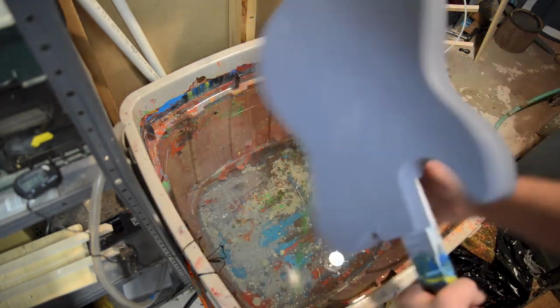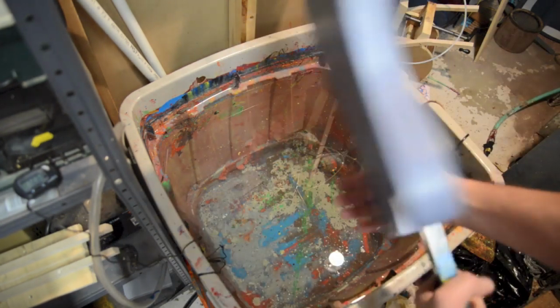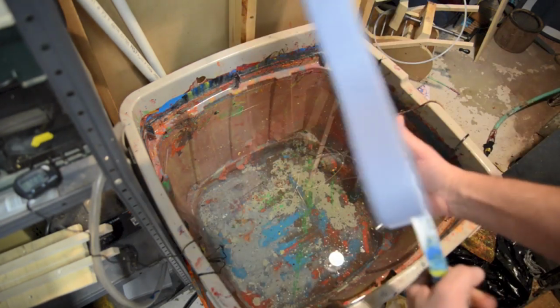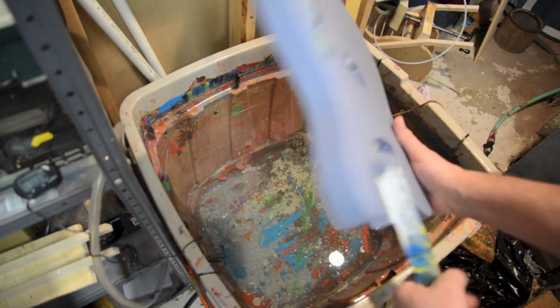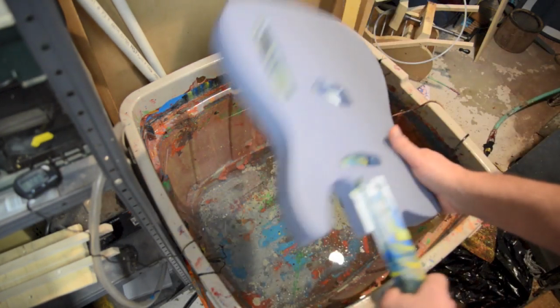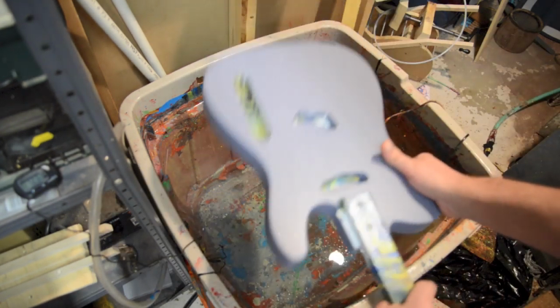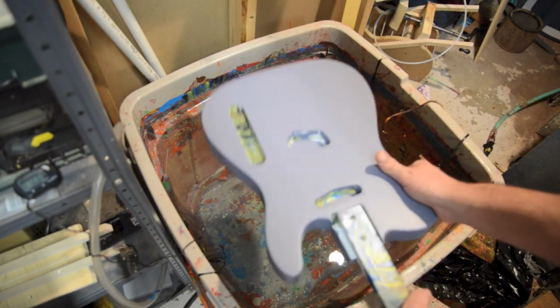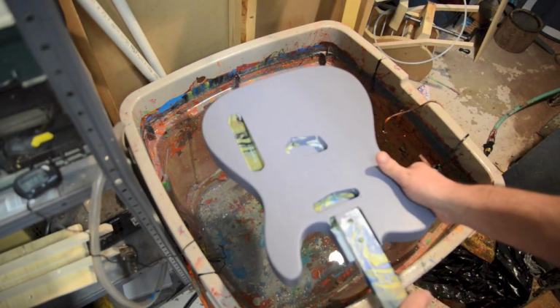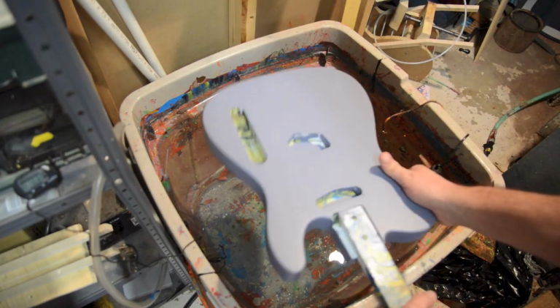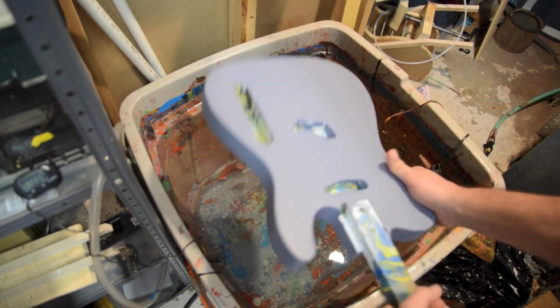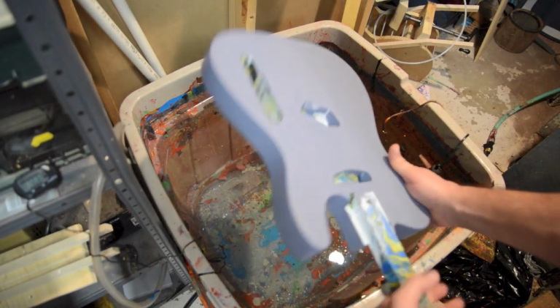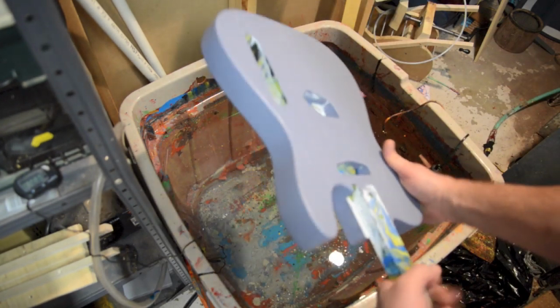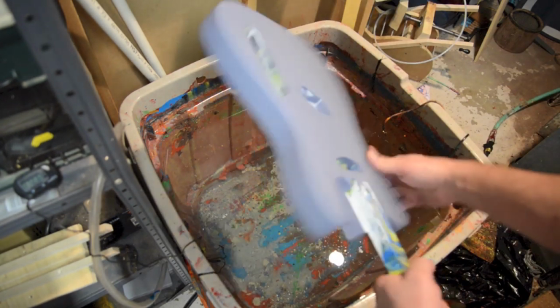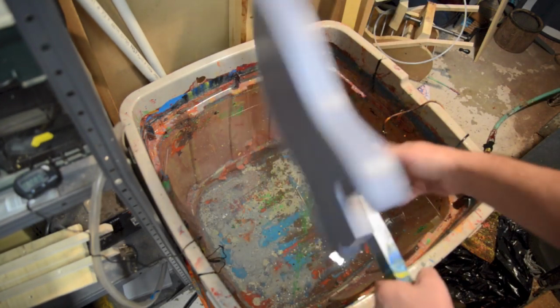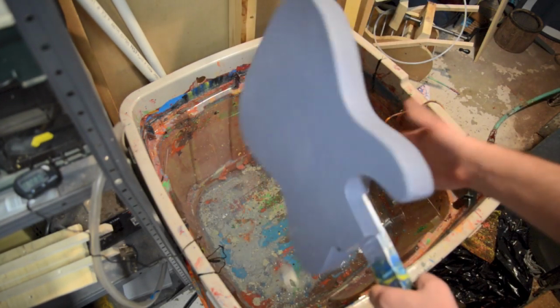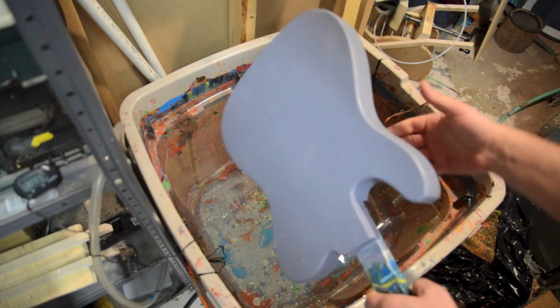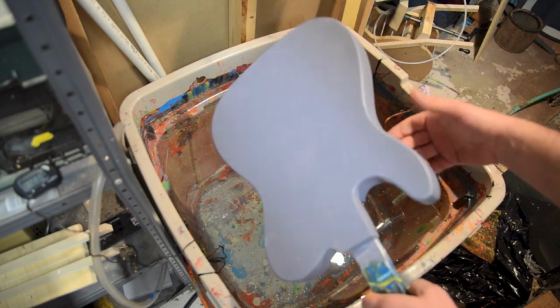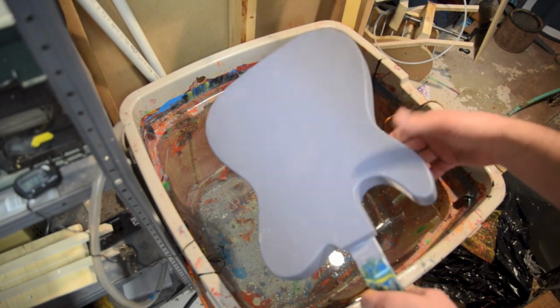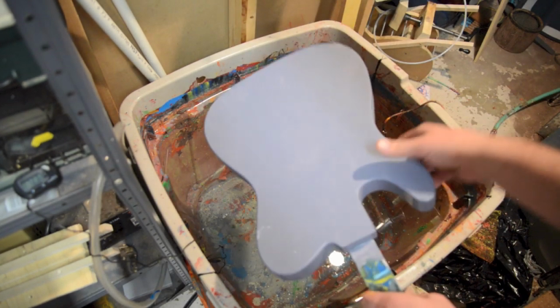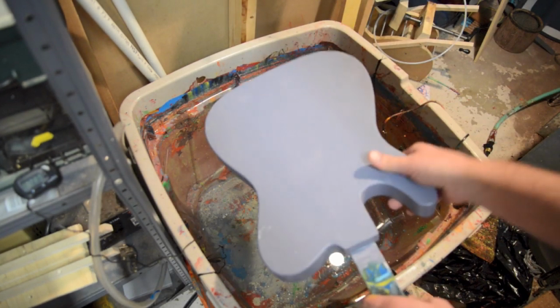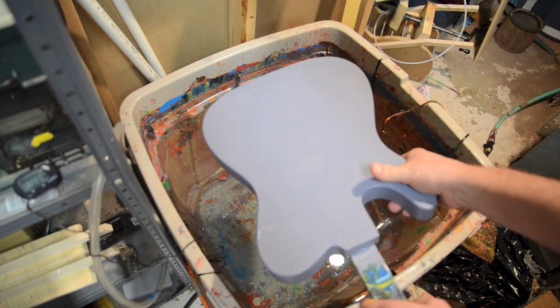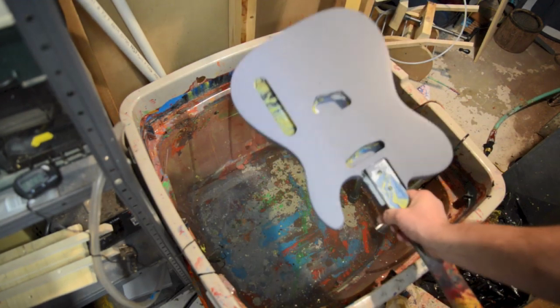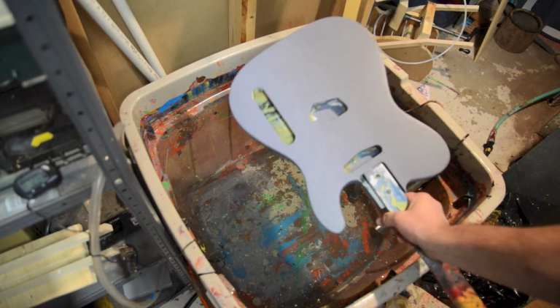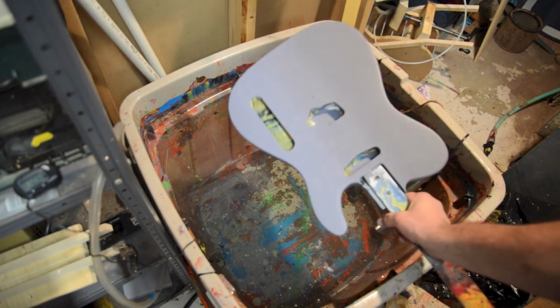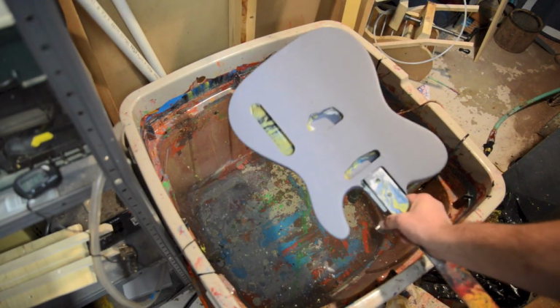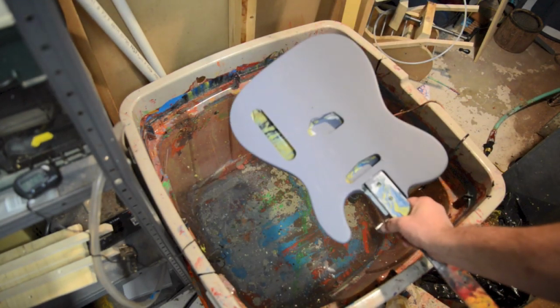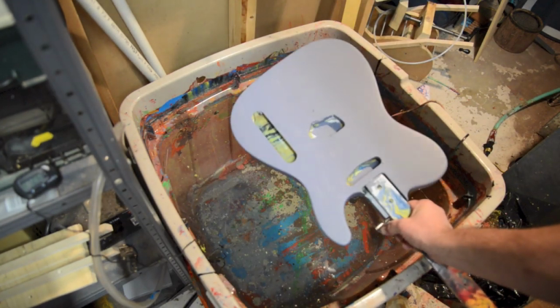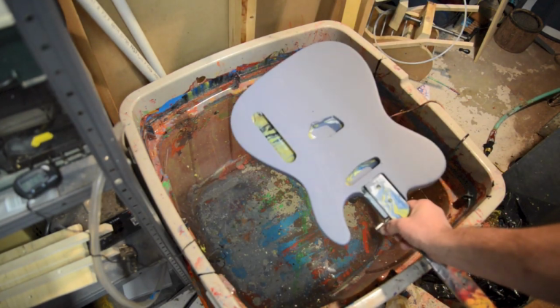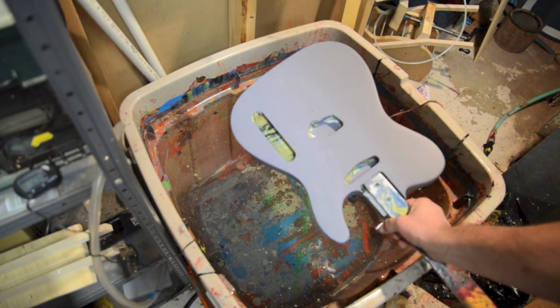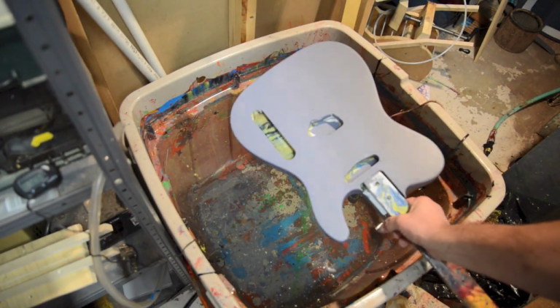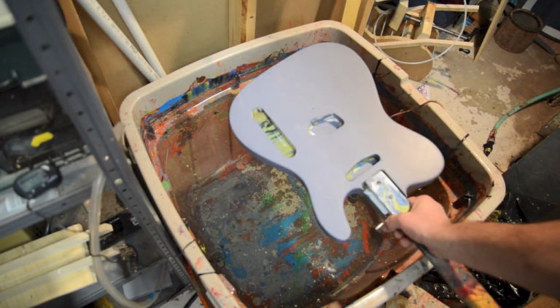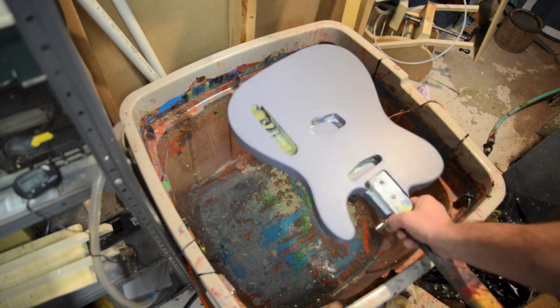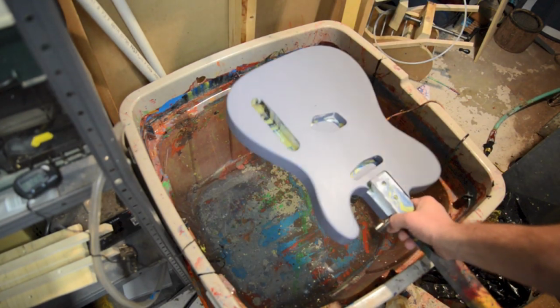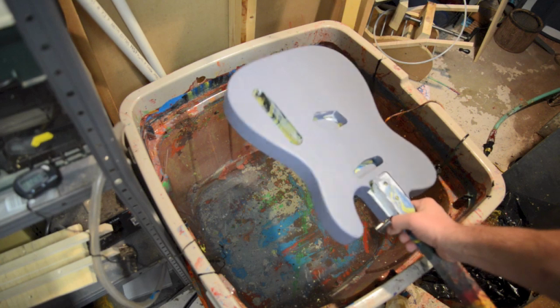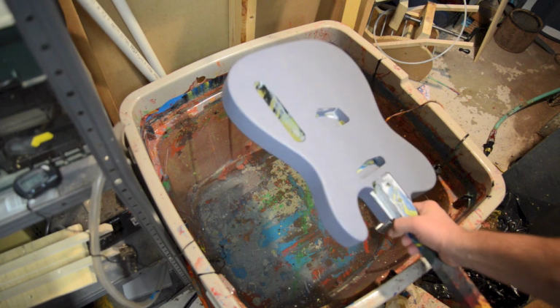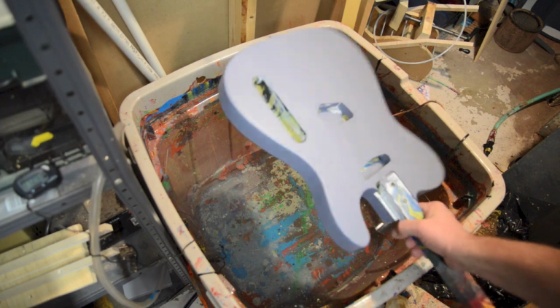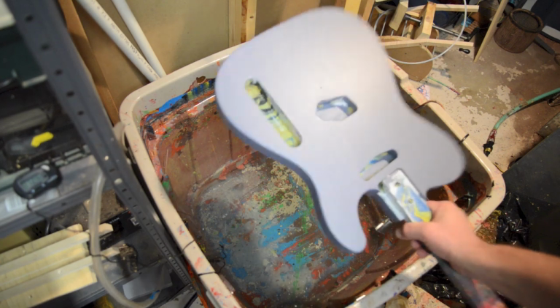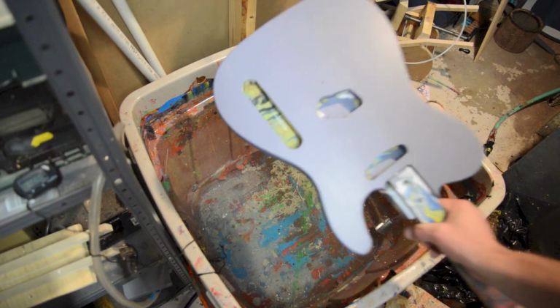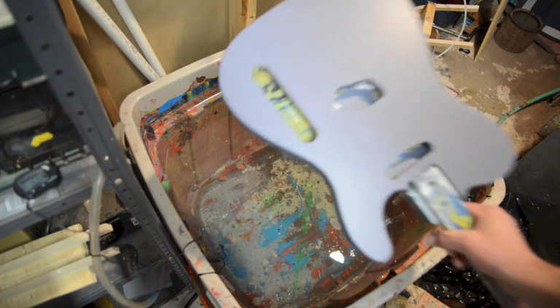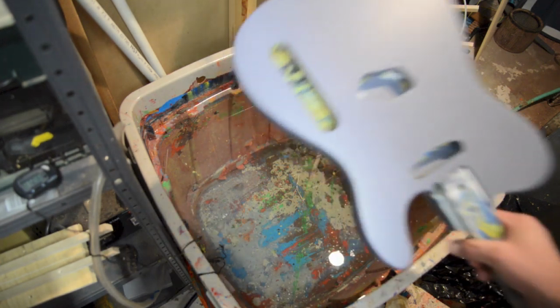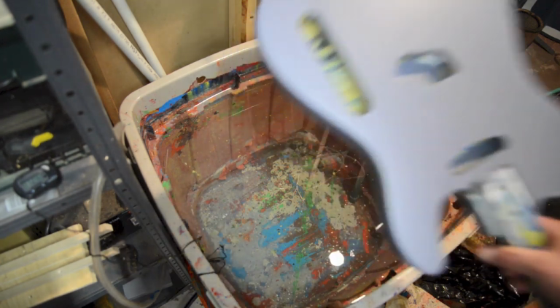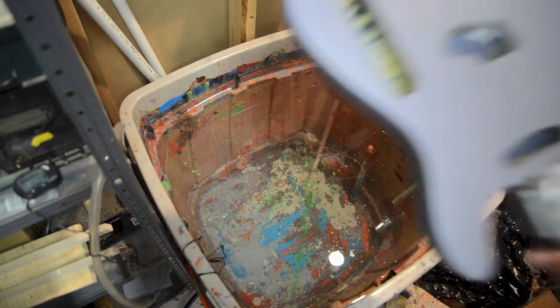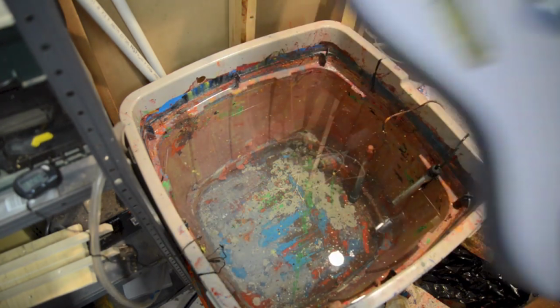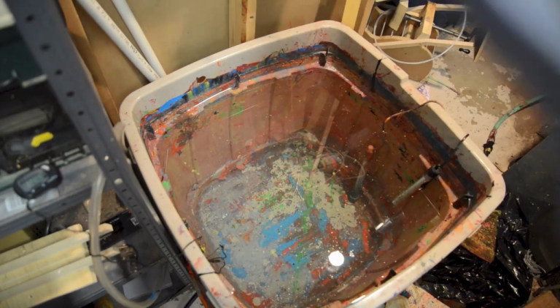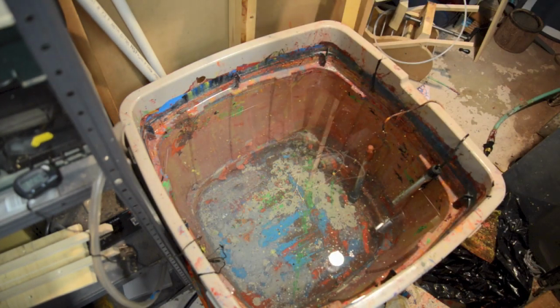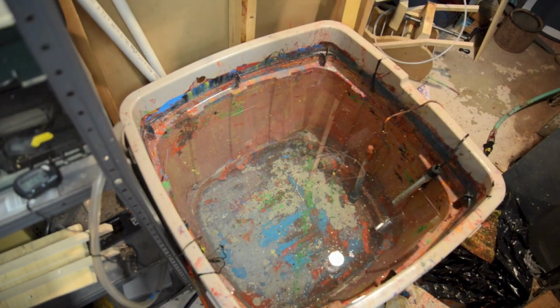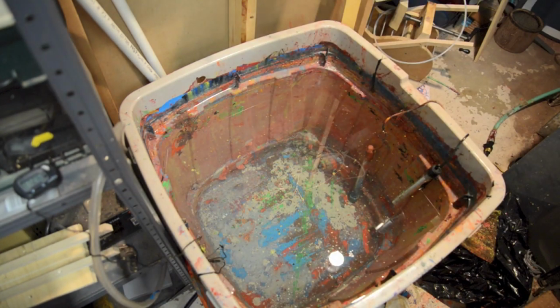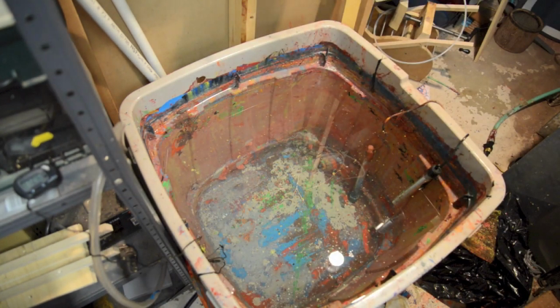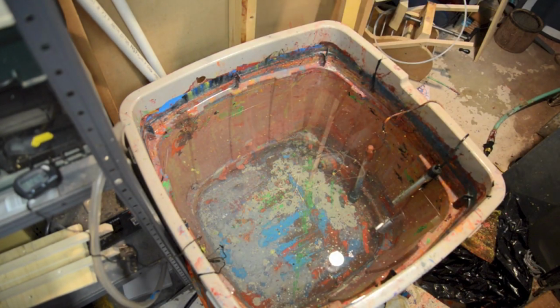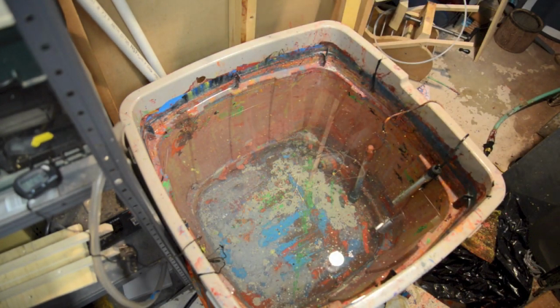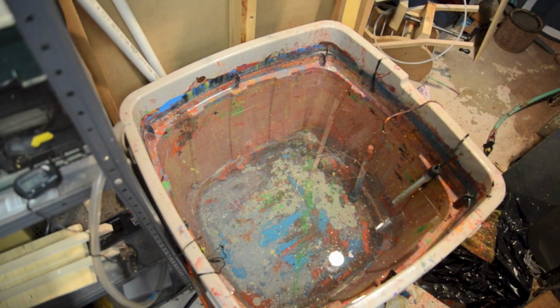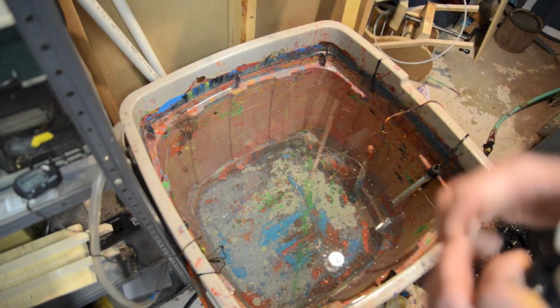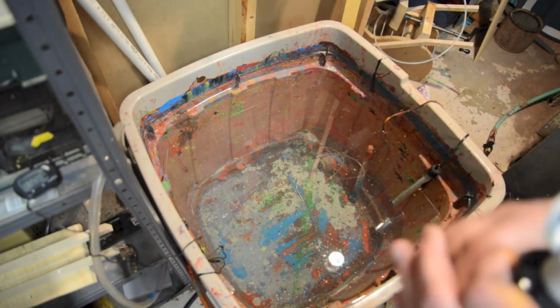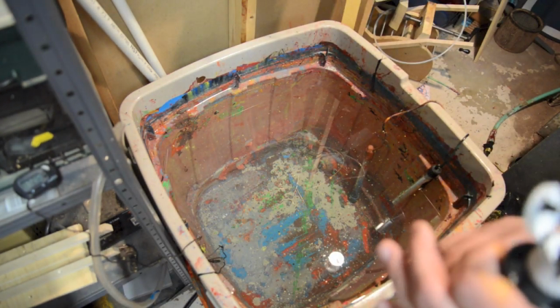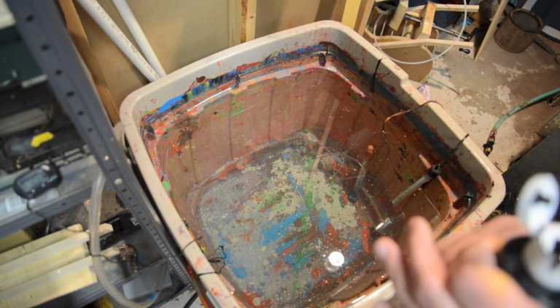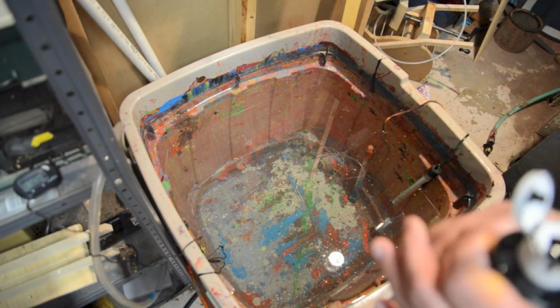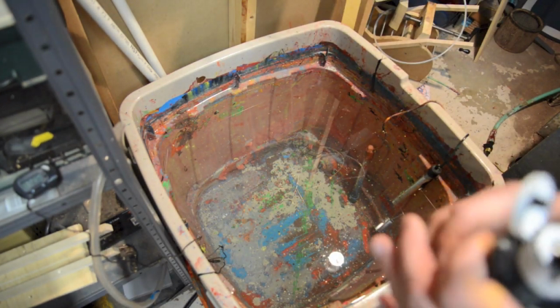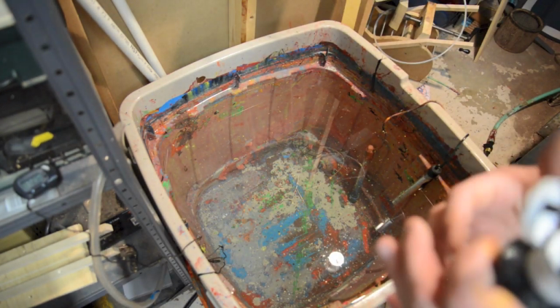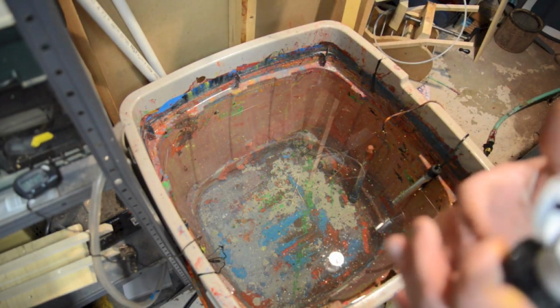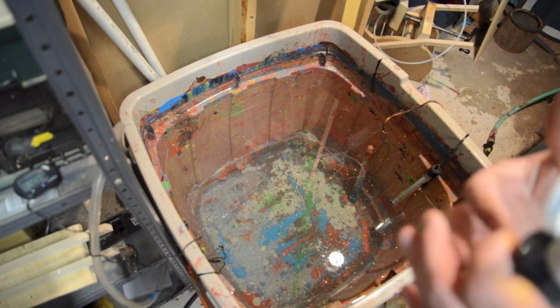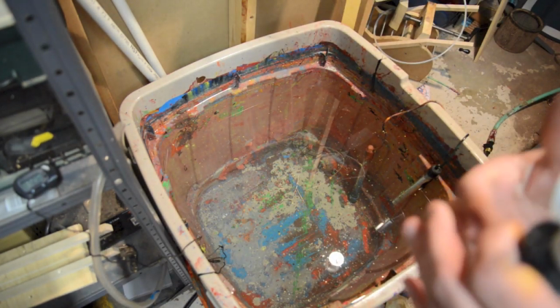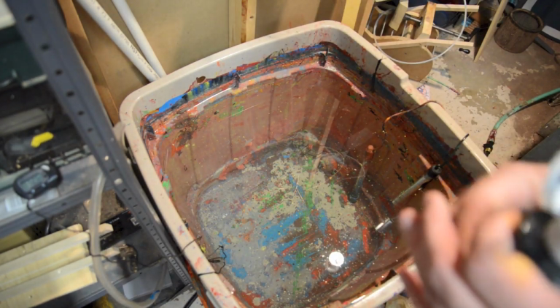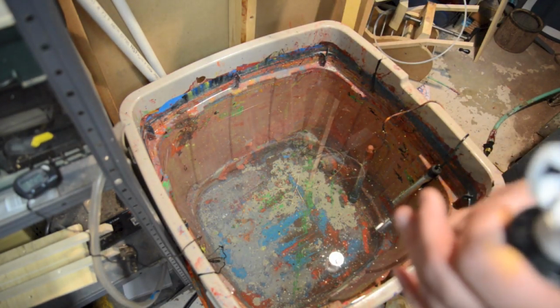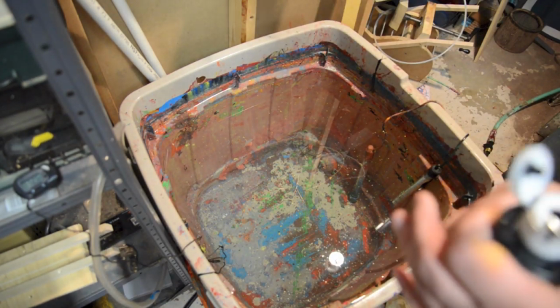I've got my Zinsser stained black water-based primer and I'll be using that. This is a white pine tele body and we'll do this swirl today. Starting with the black.